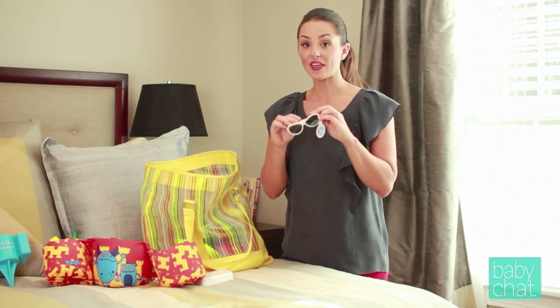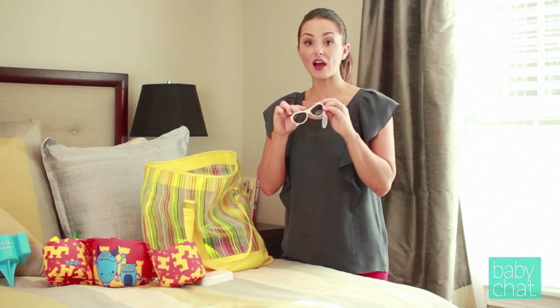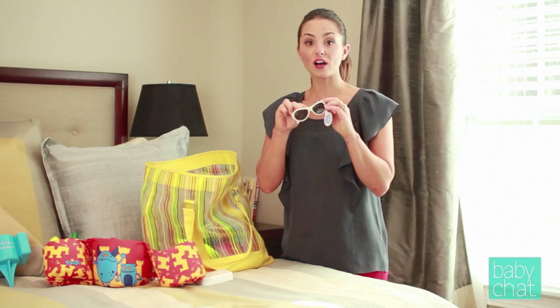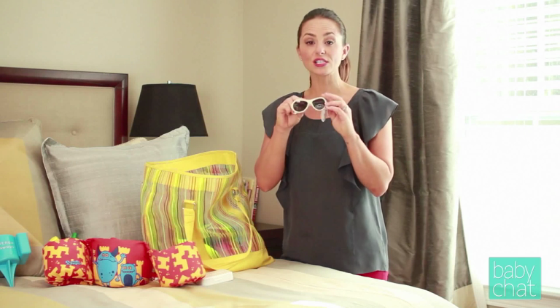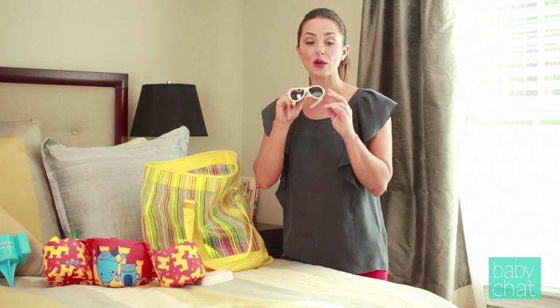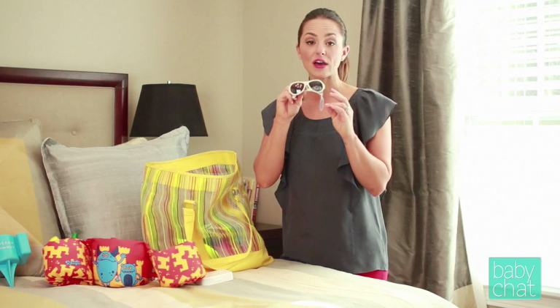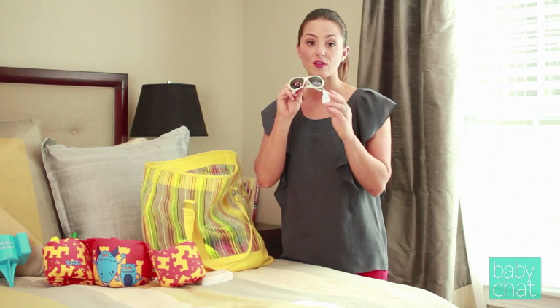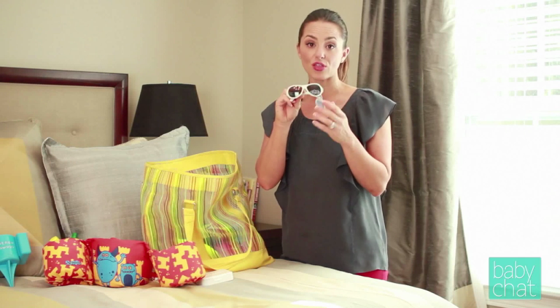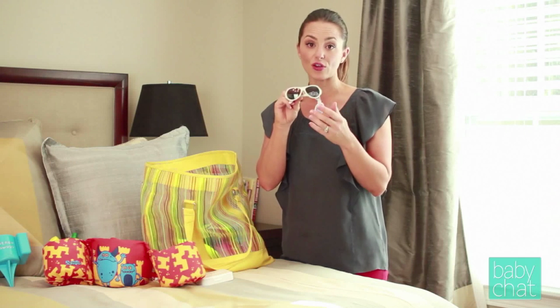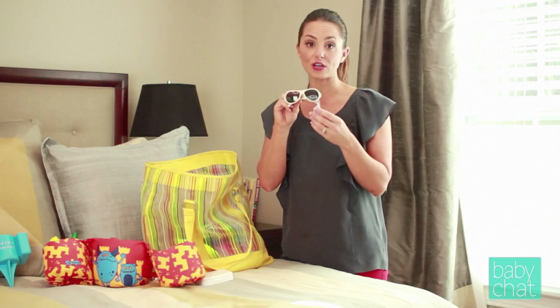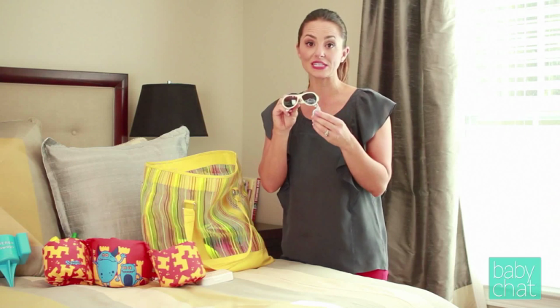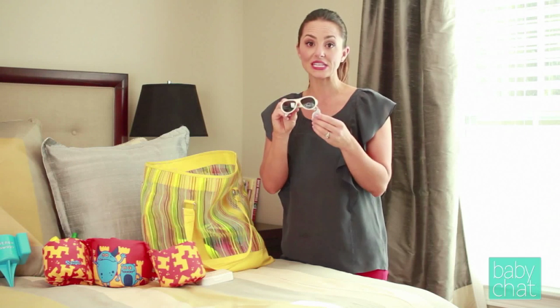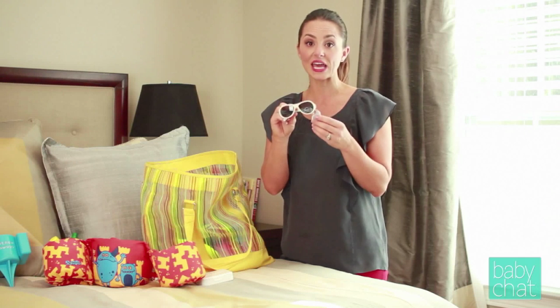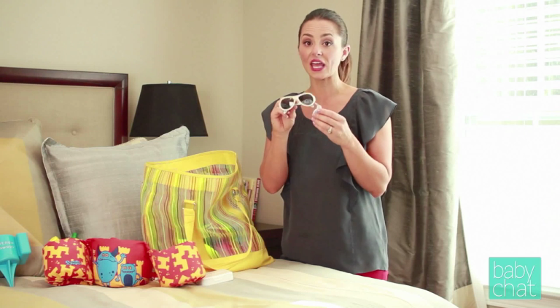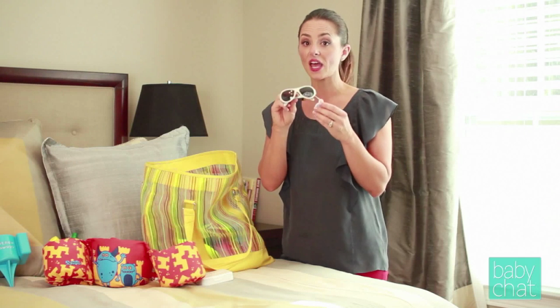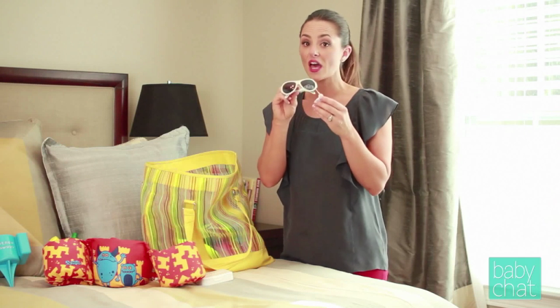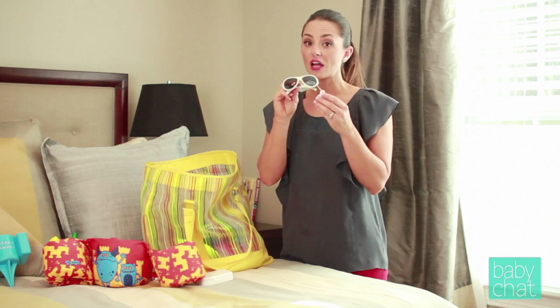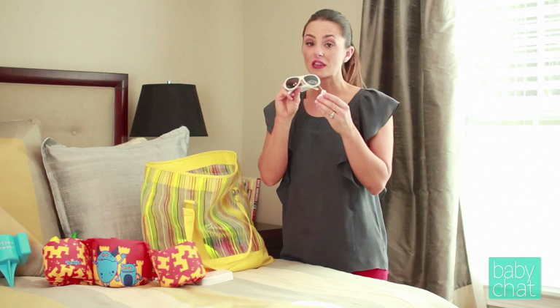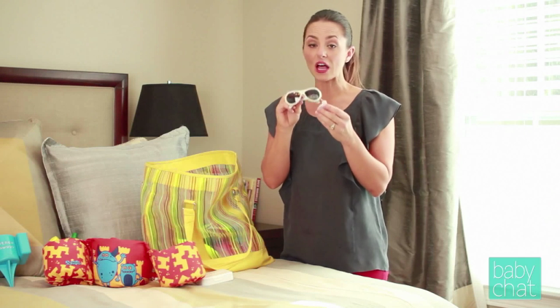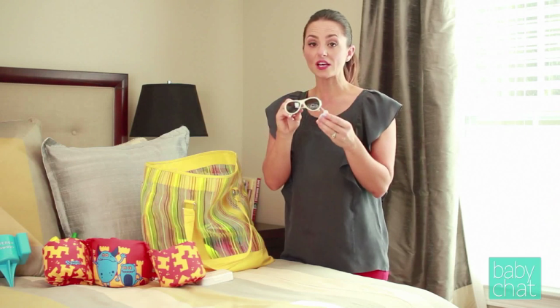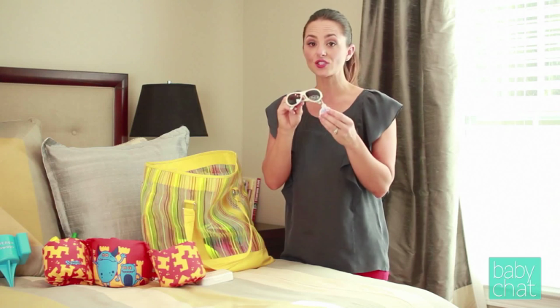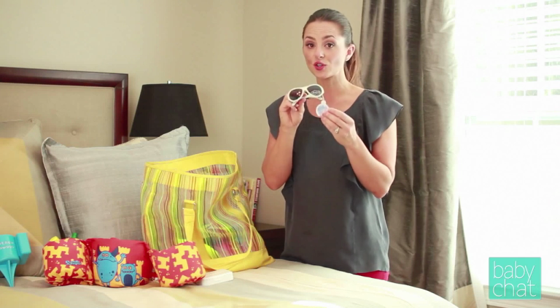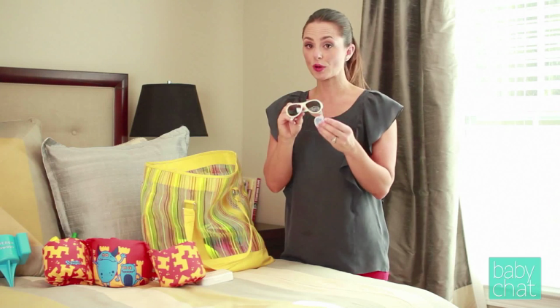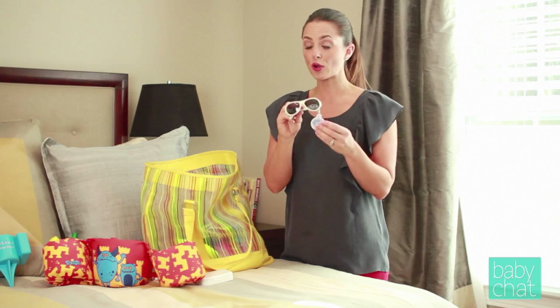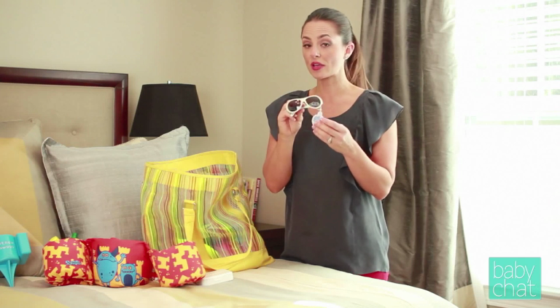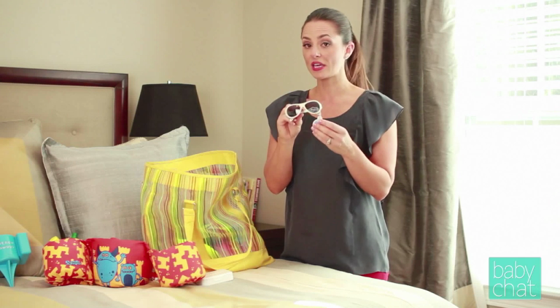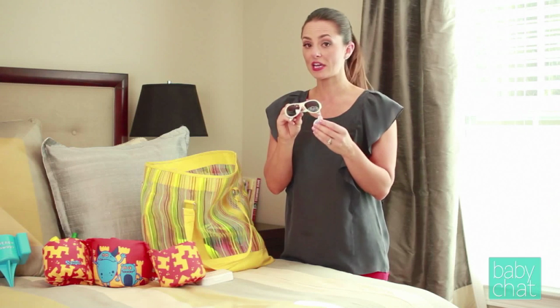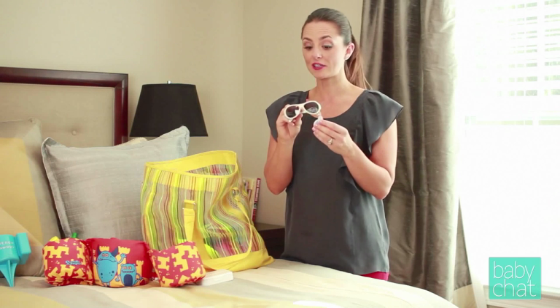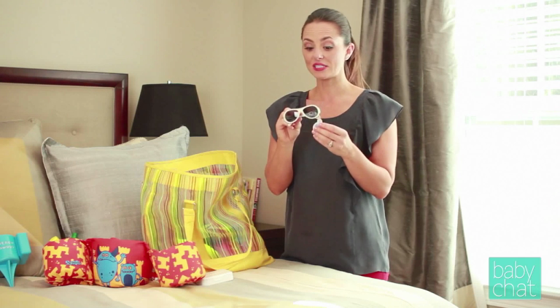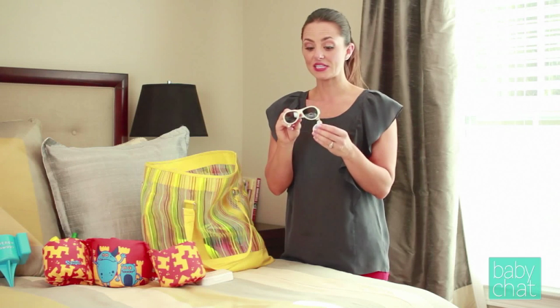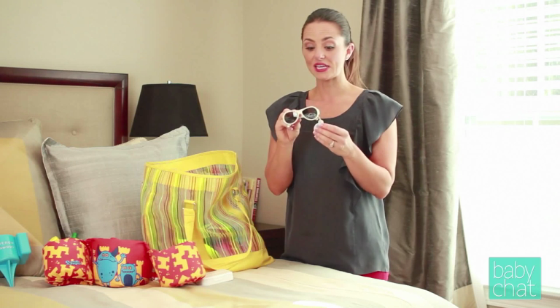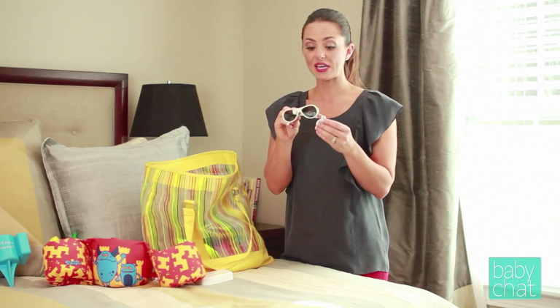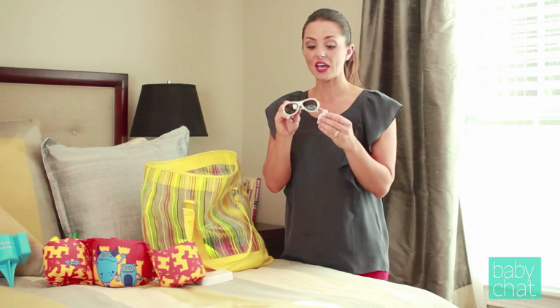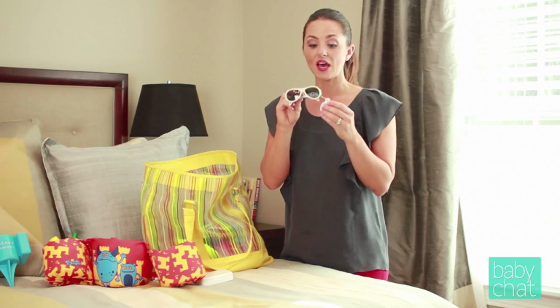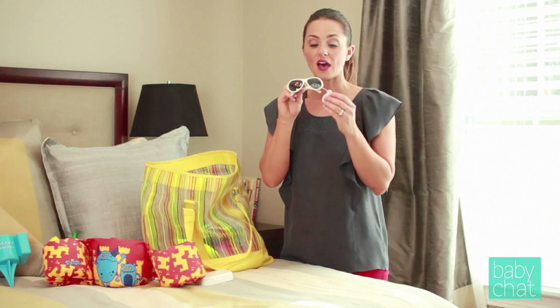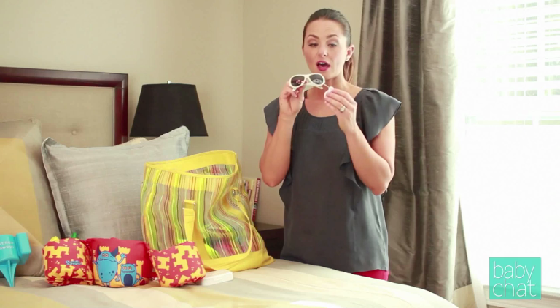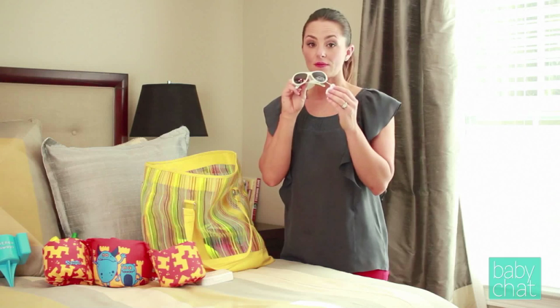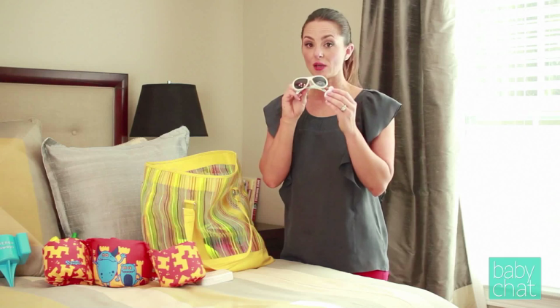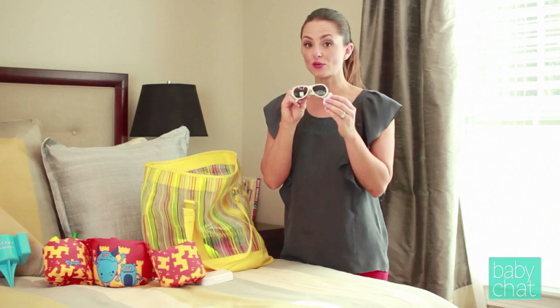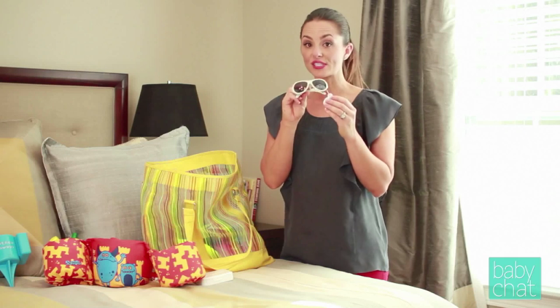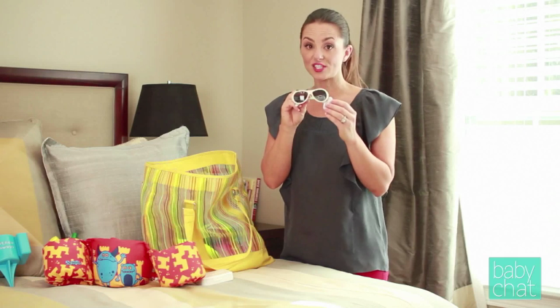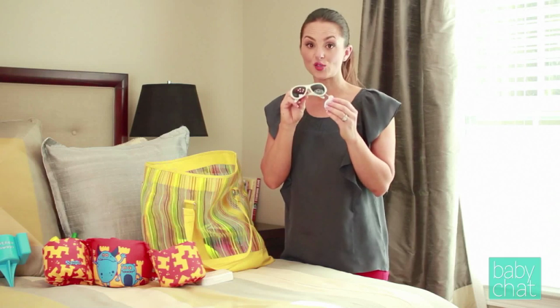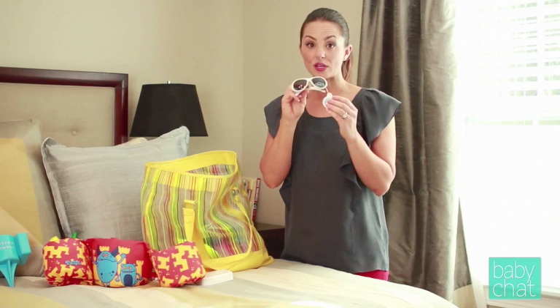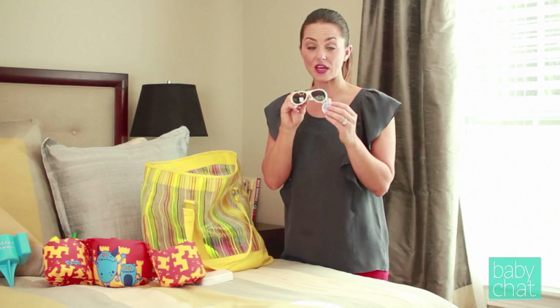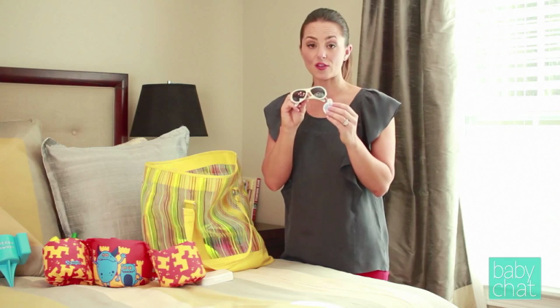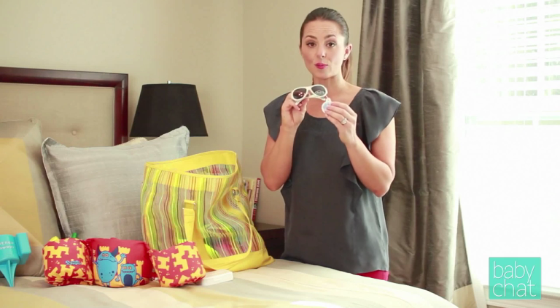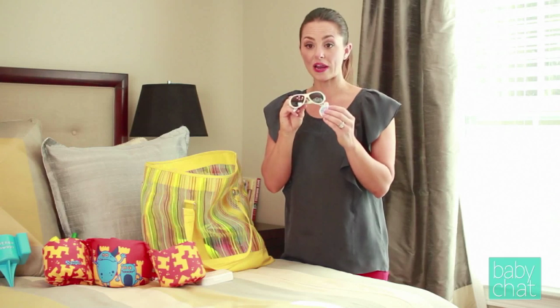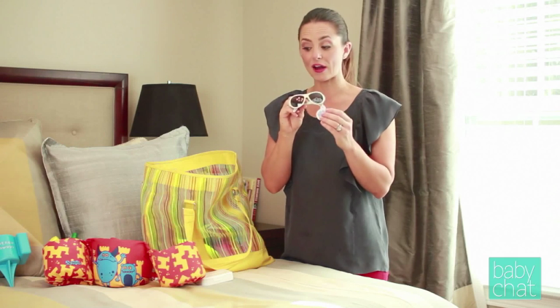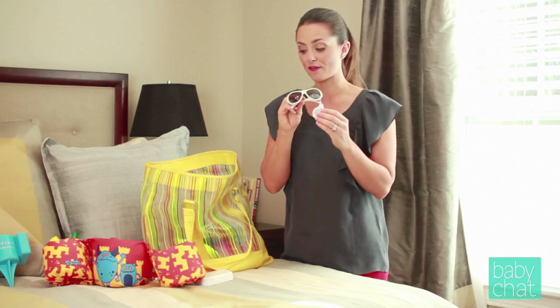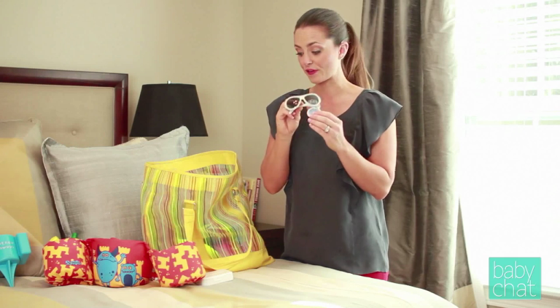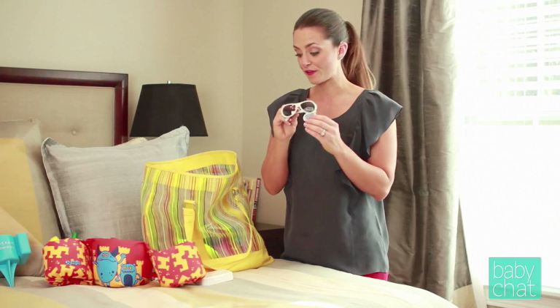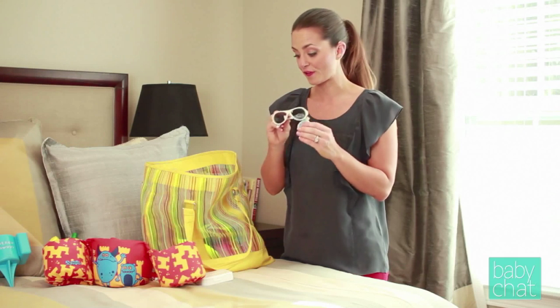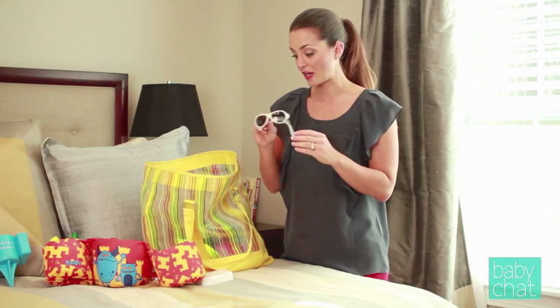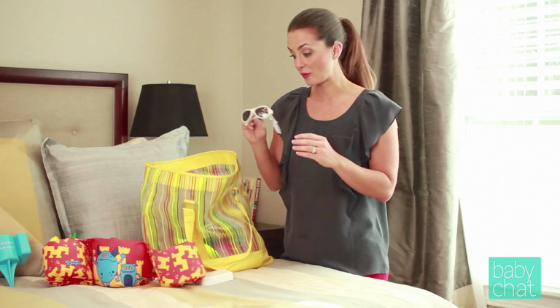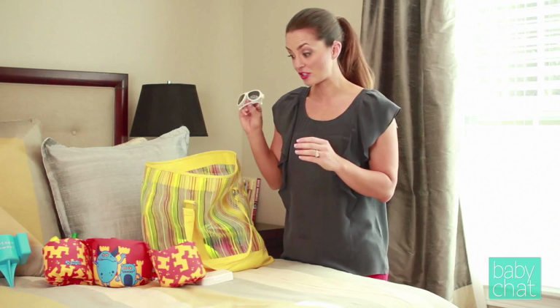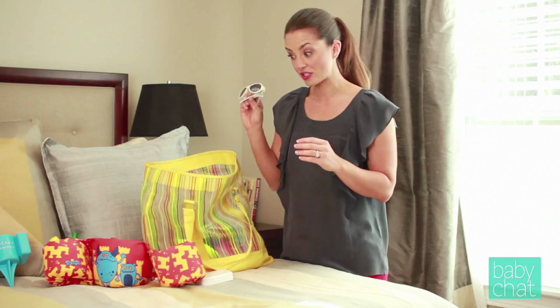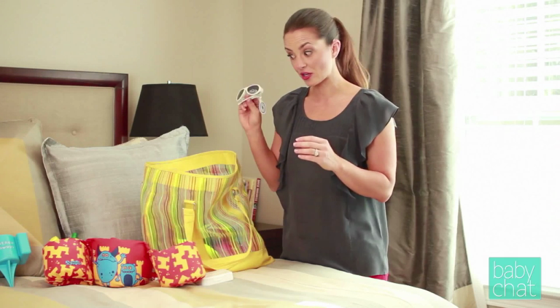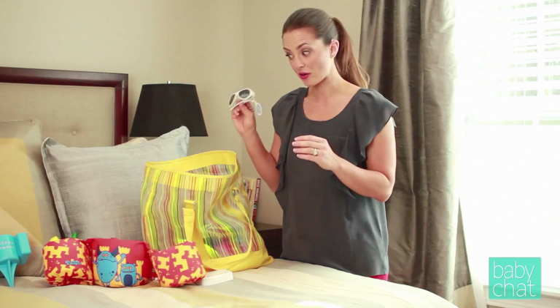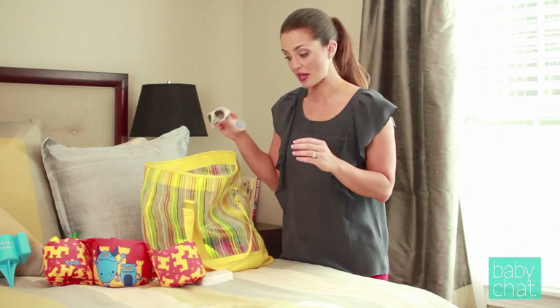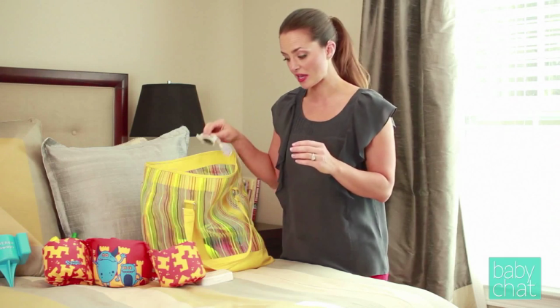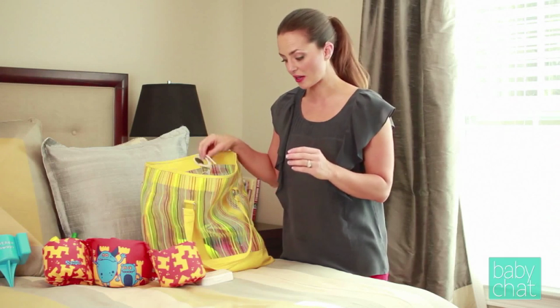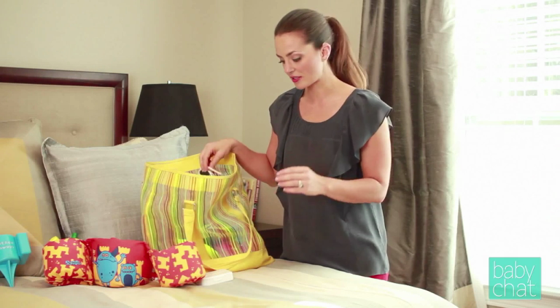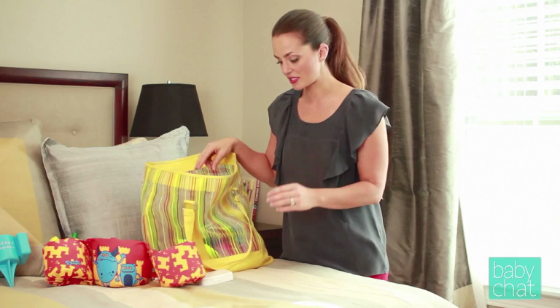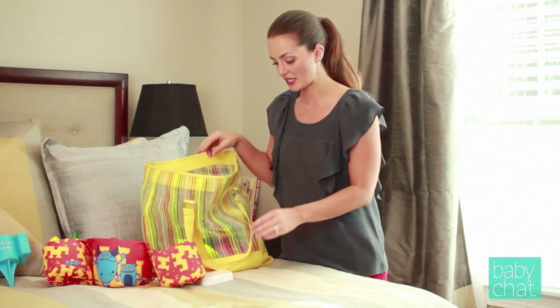They also have a 30-day lost or broken guarantee — they will send you another pair for free, which is a great guarantee.